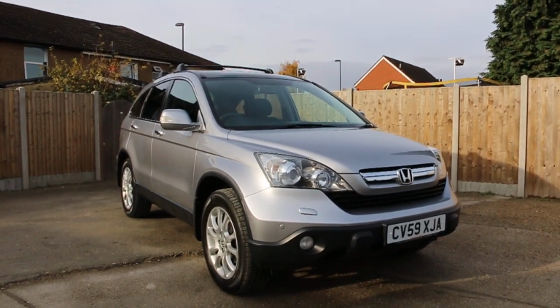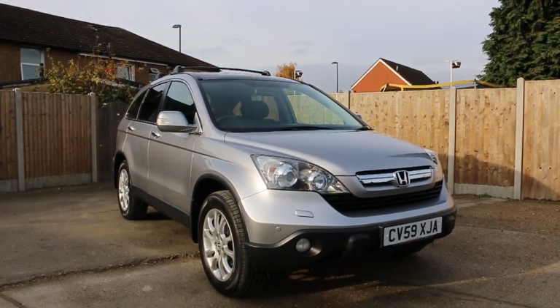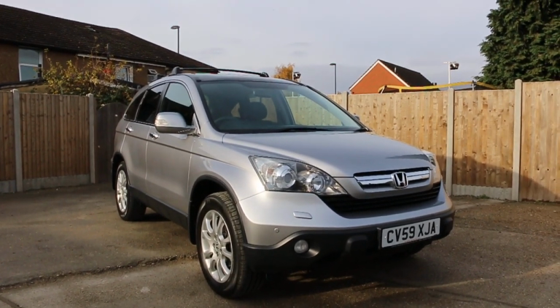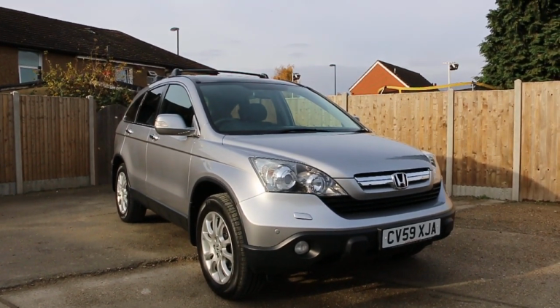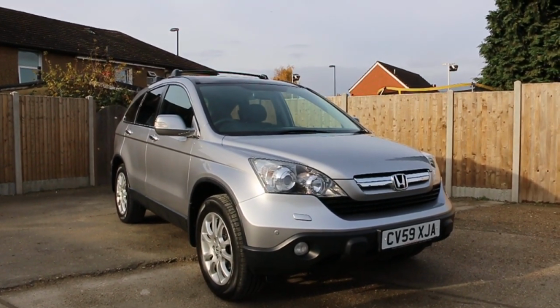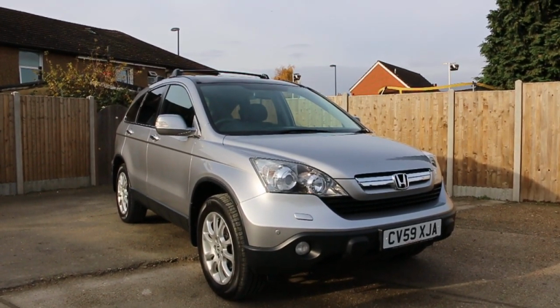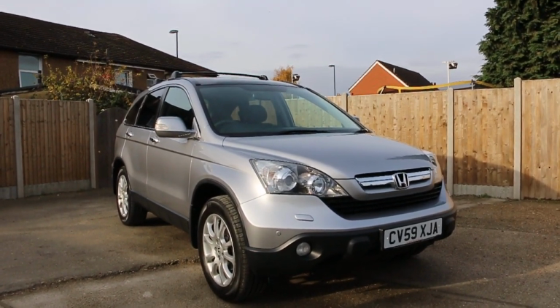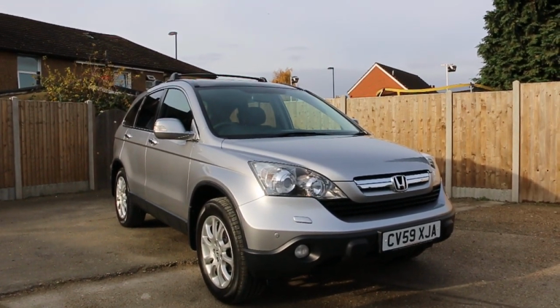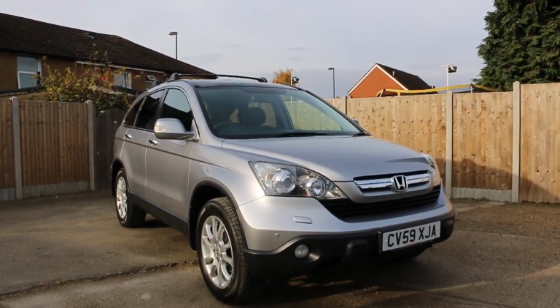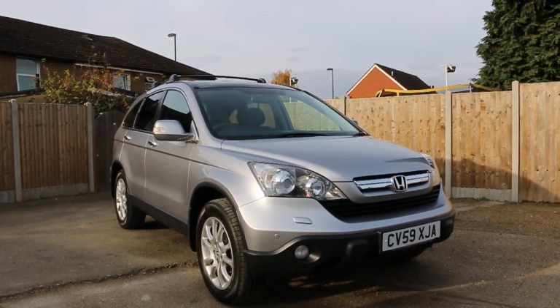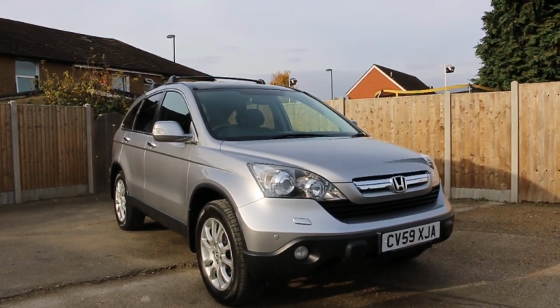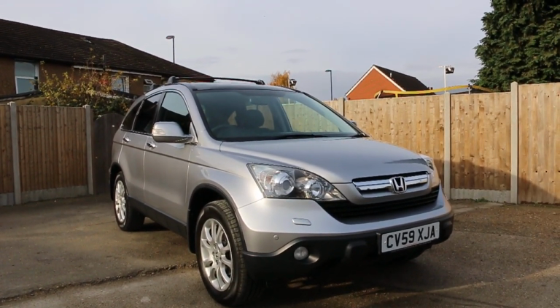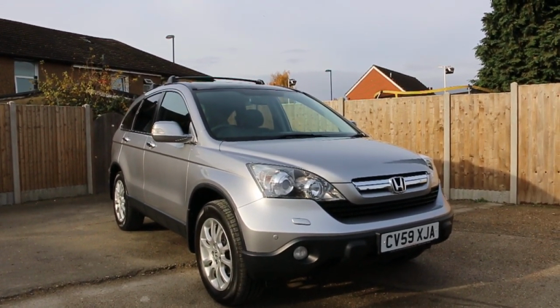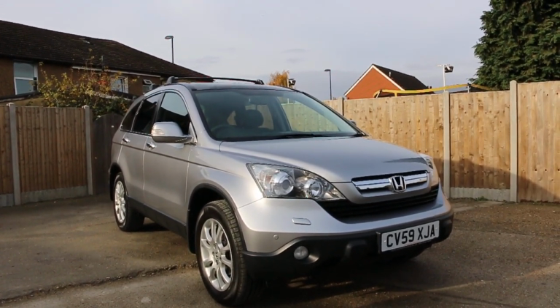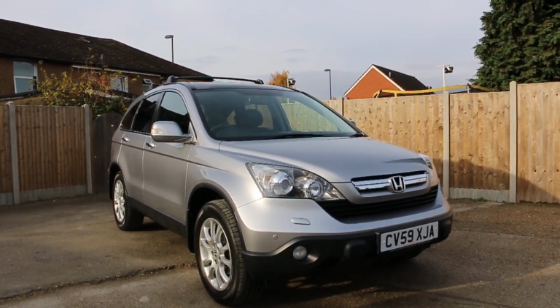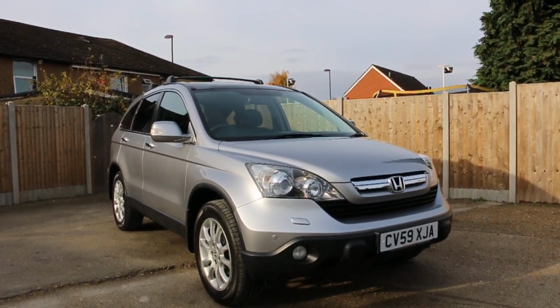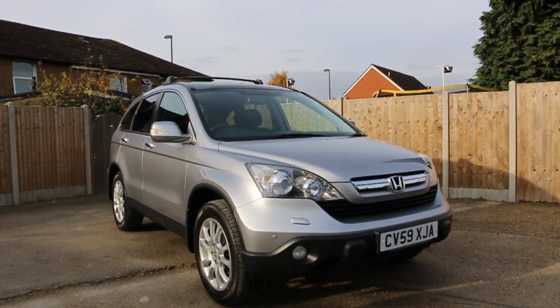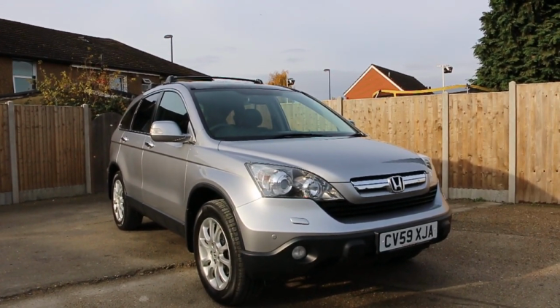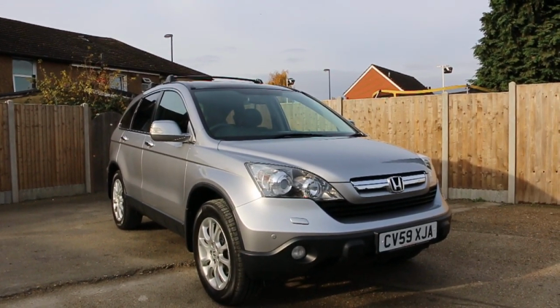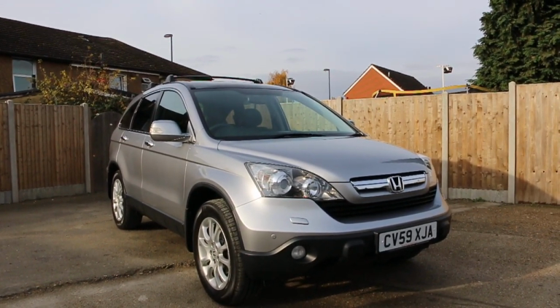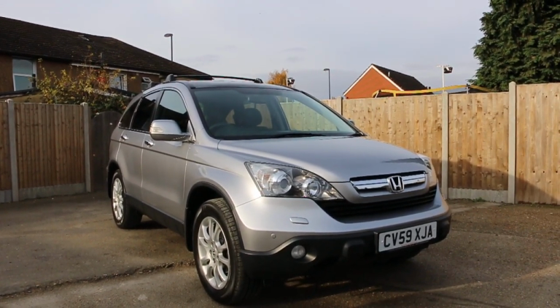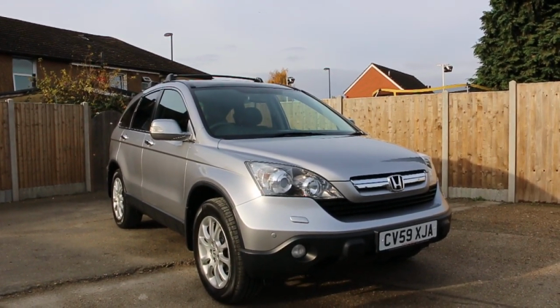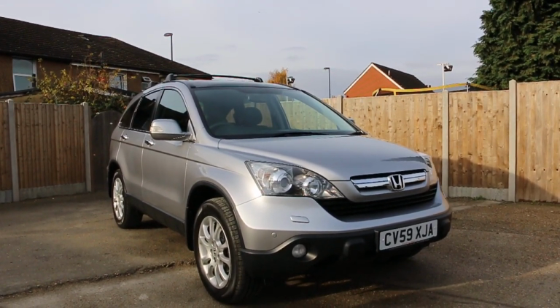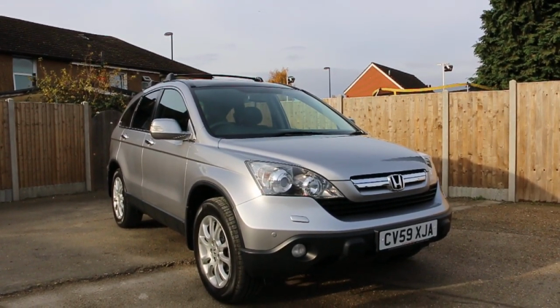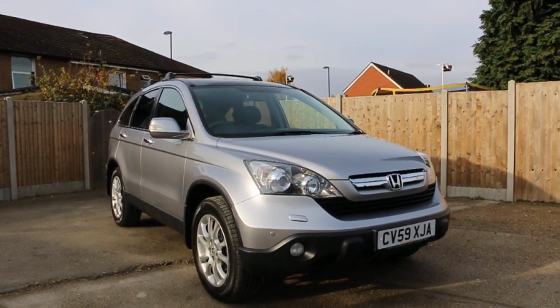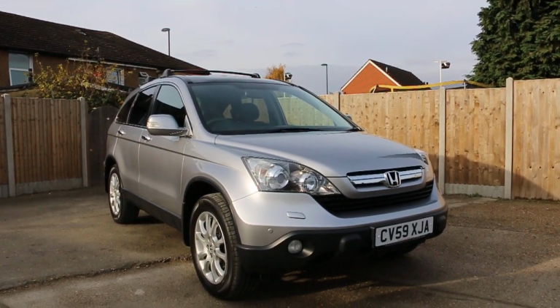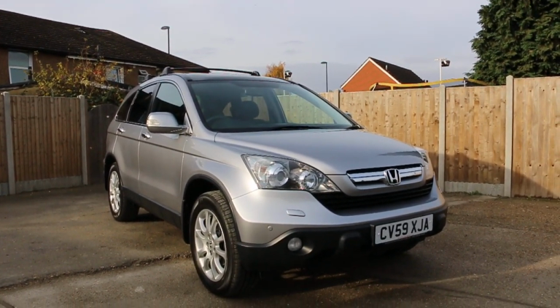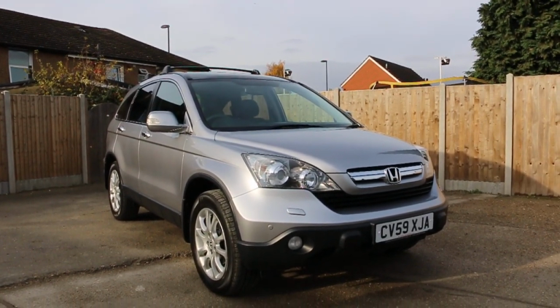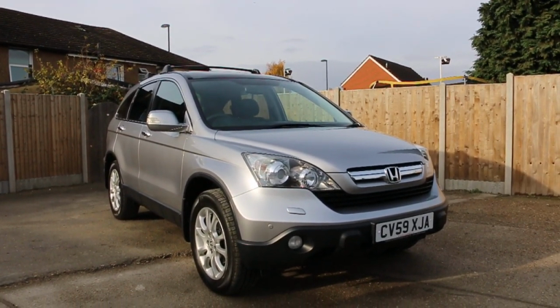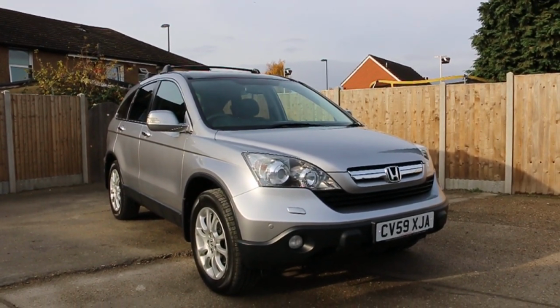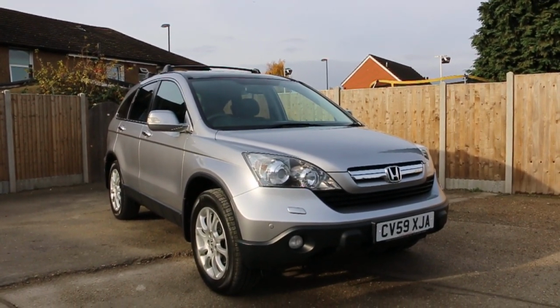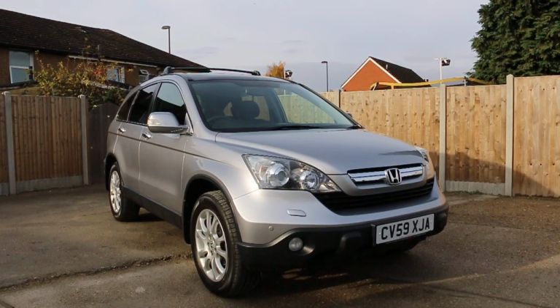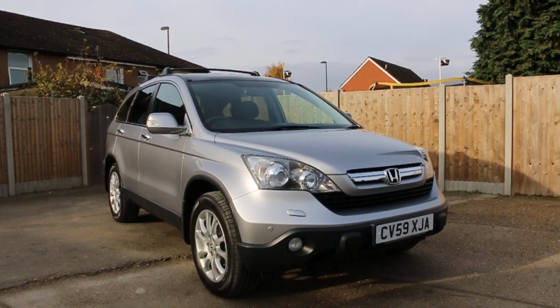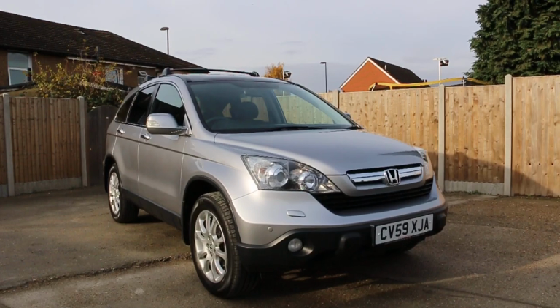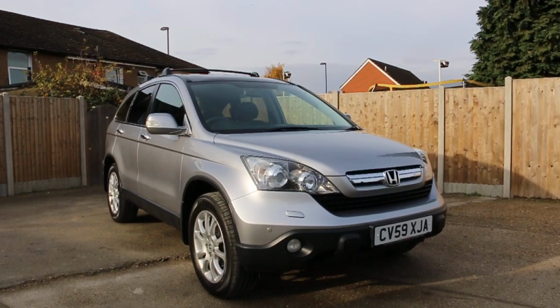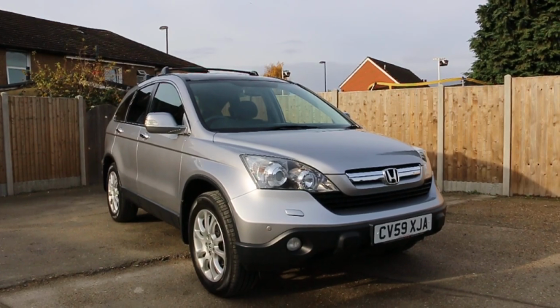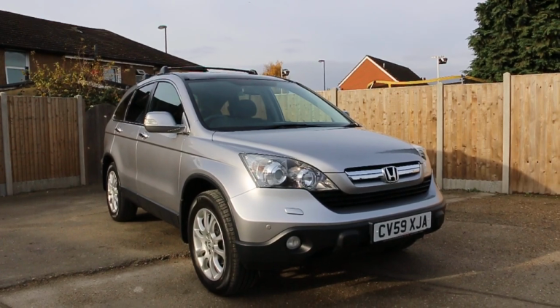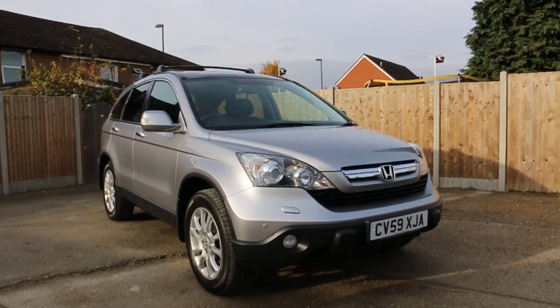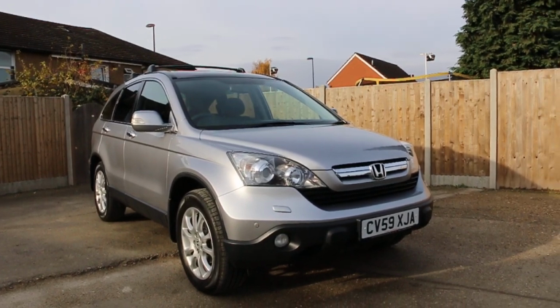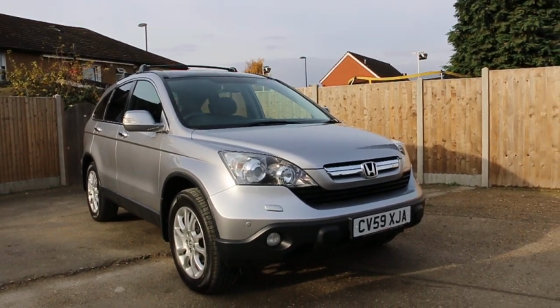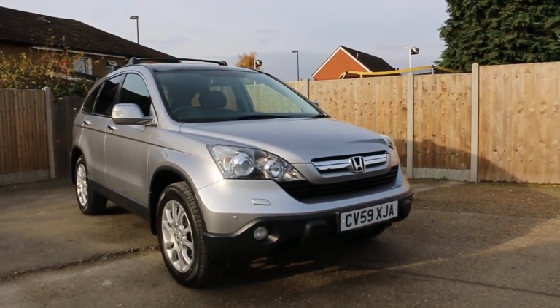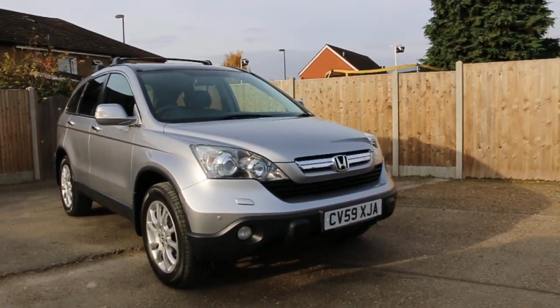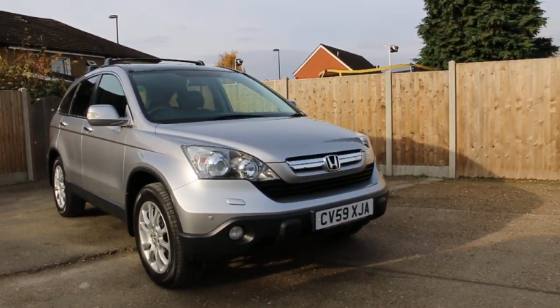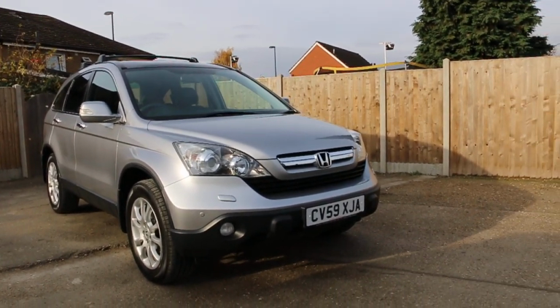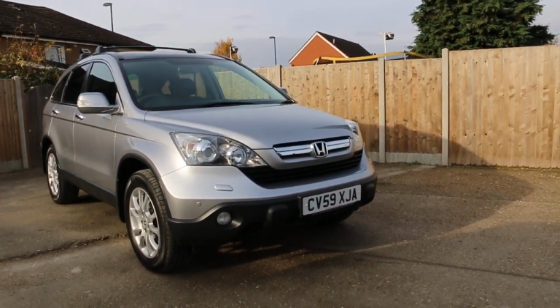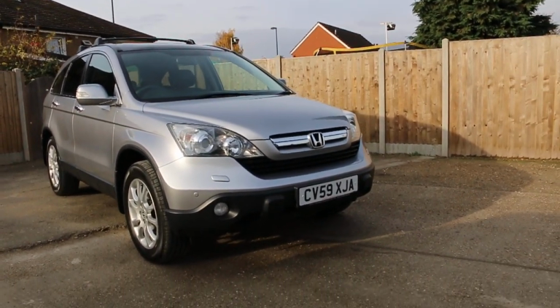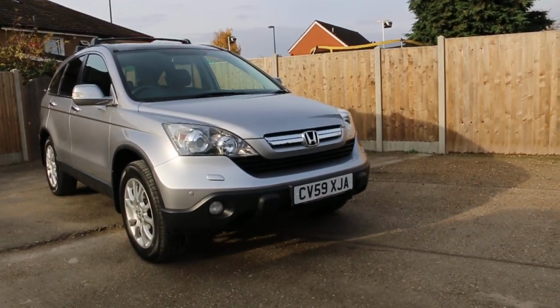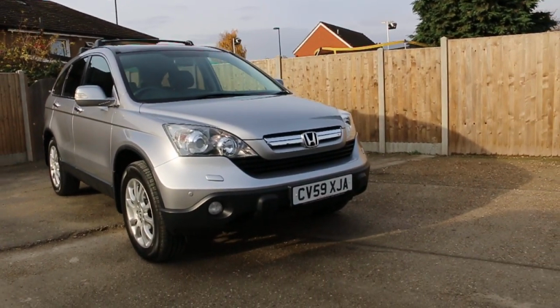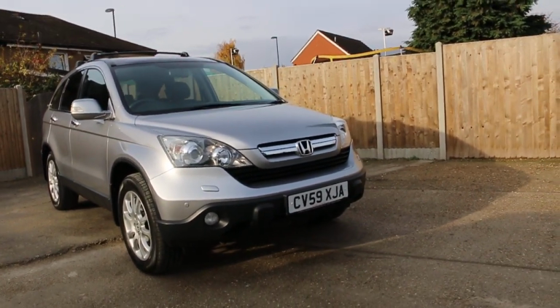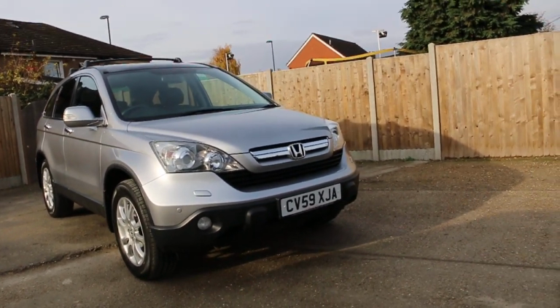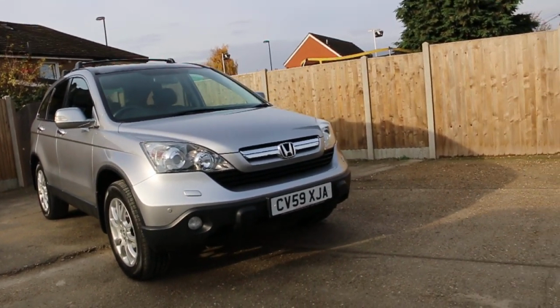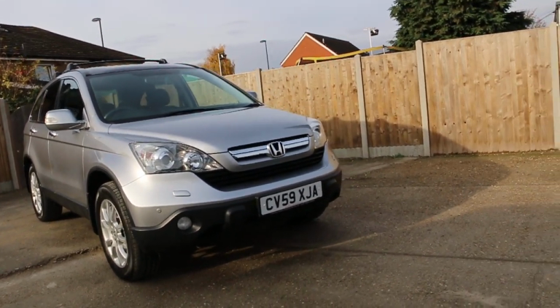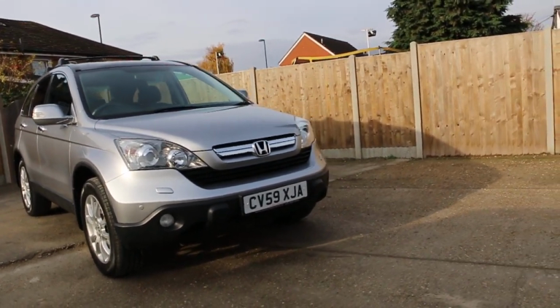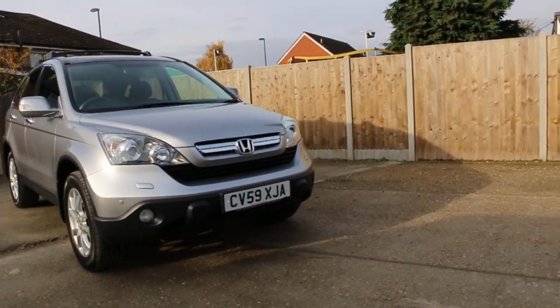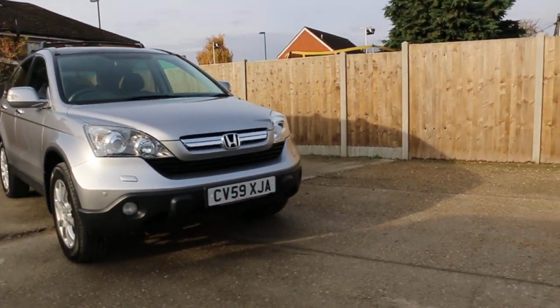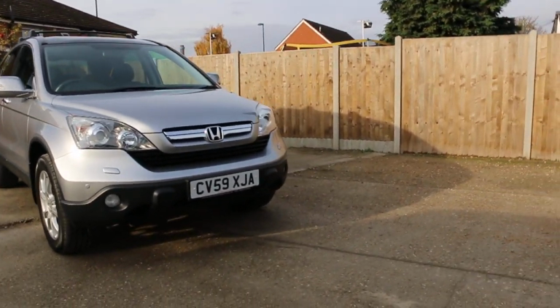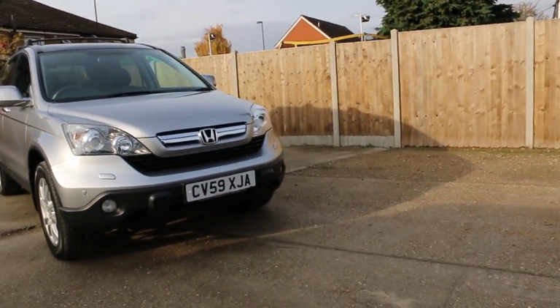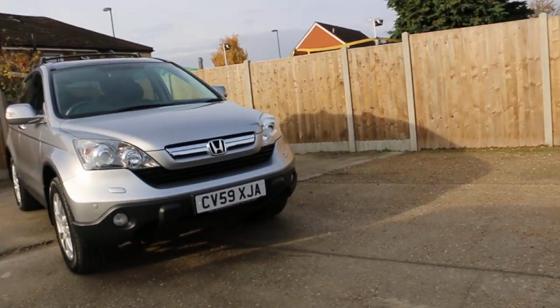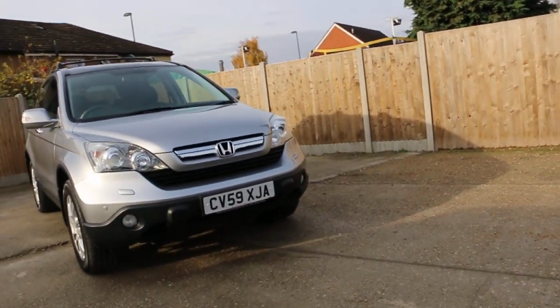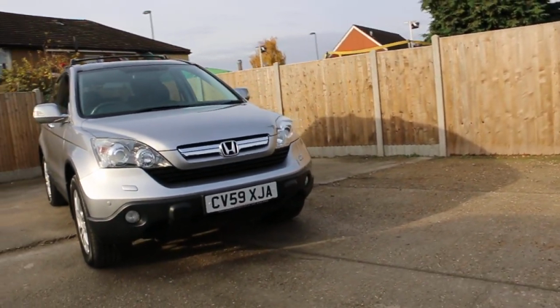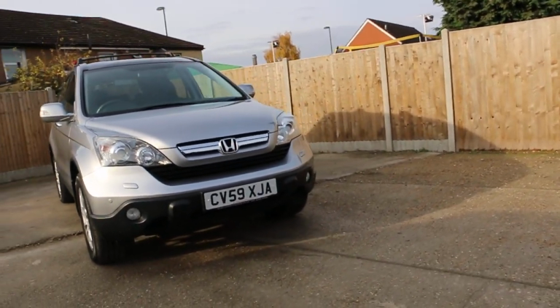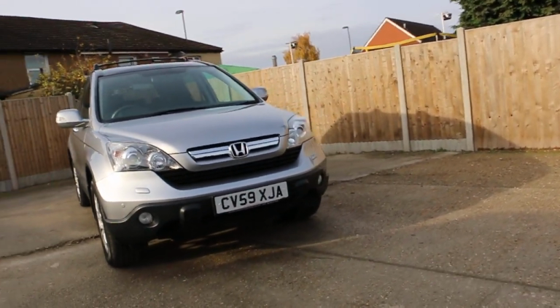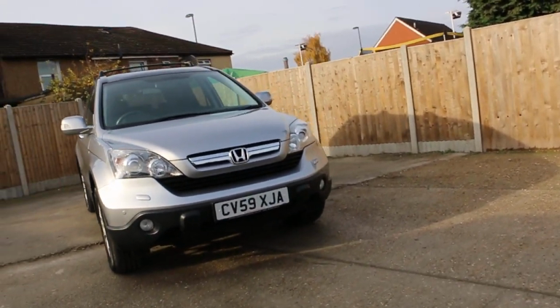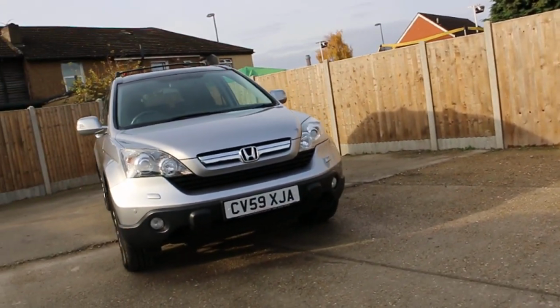Now it's available at McCarty Cars: Honda CR-V, 59 plate 2009, metallic silver.